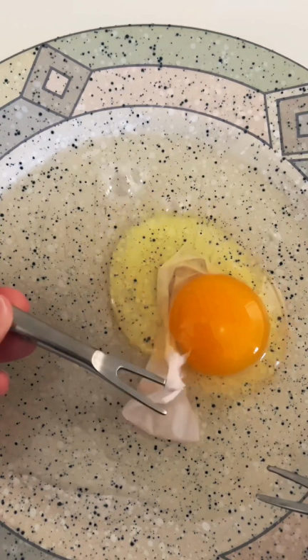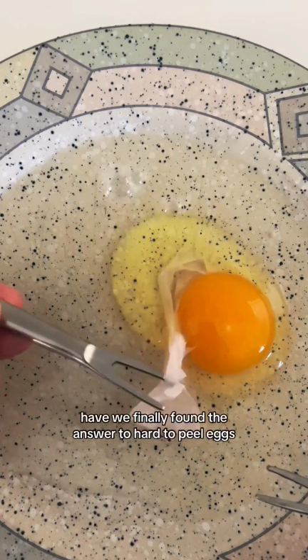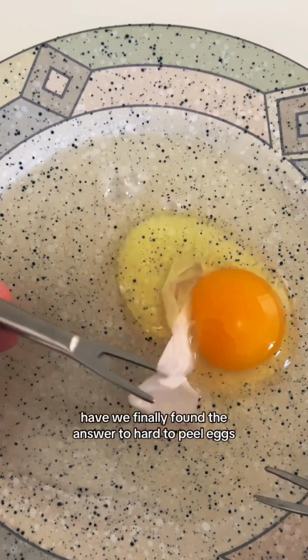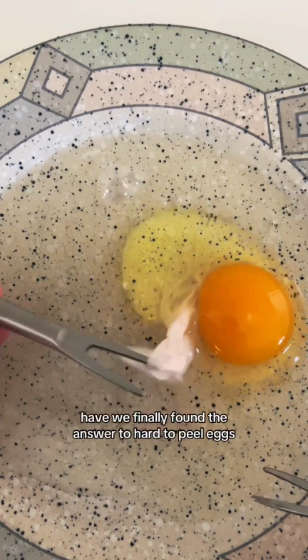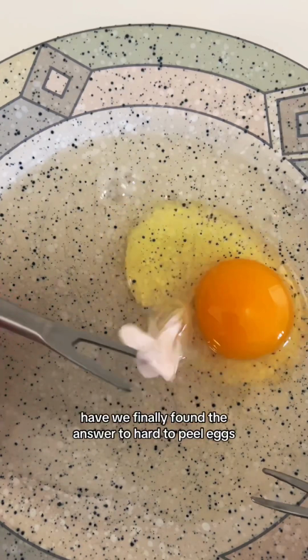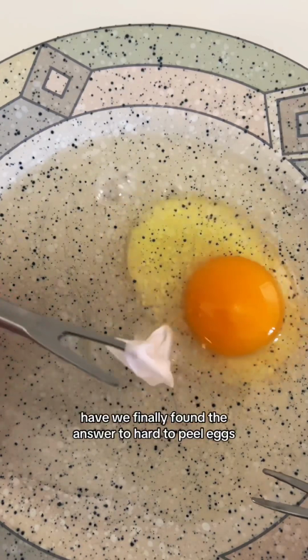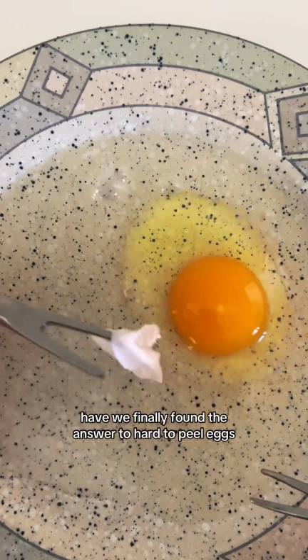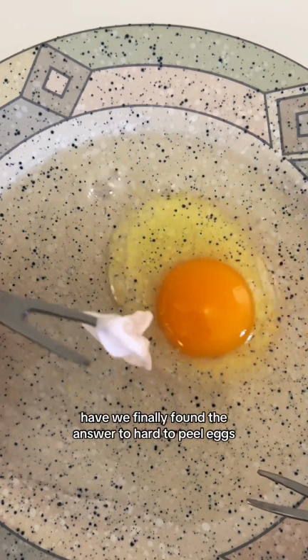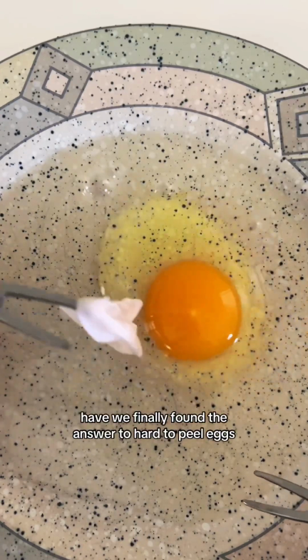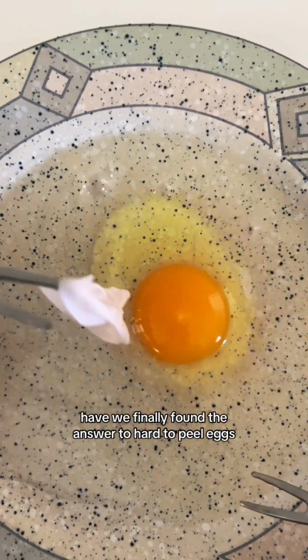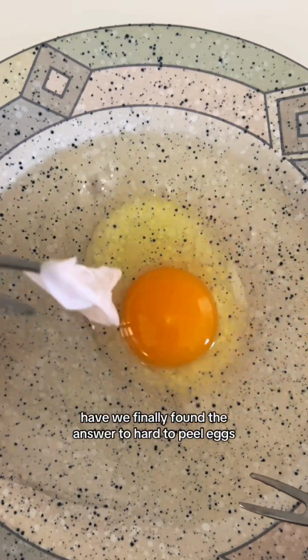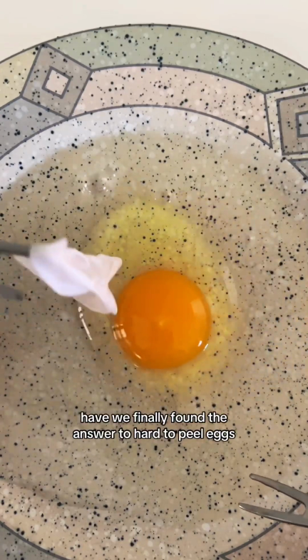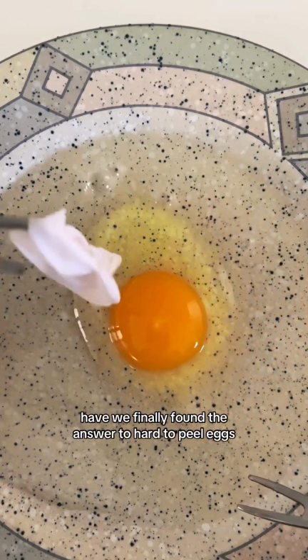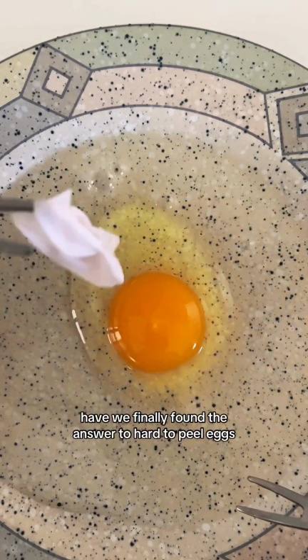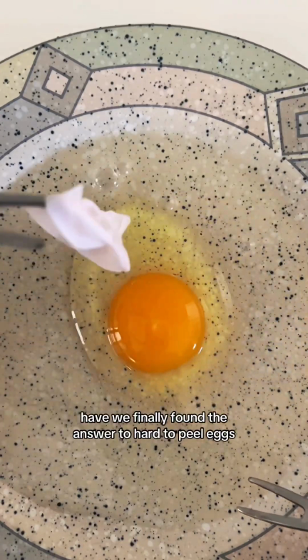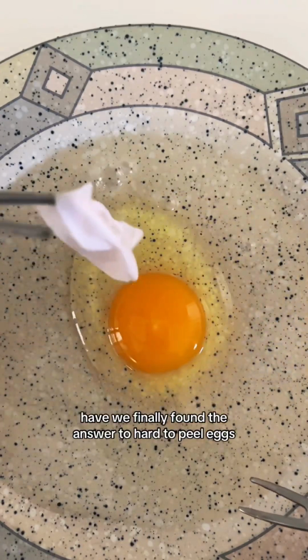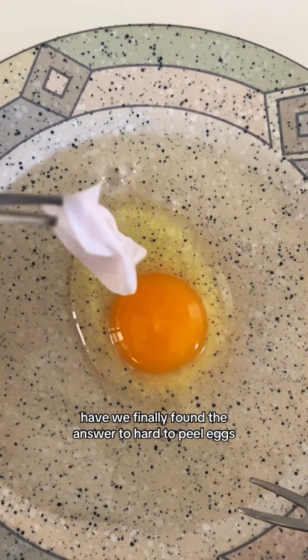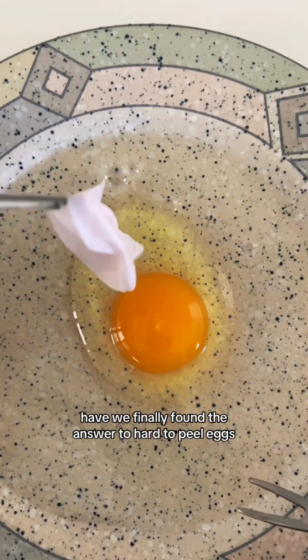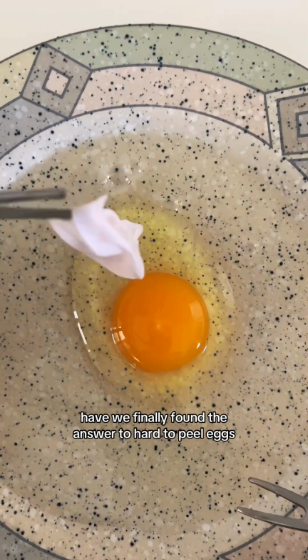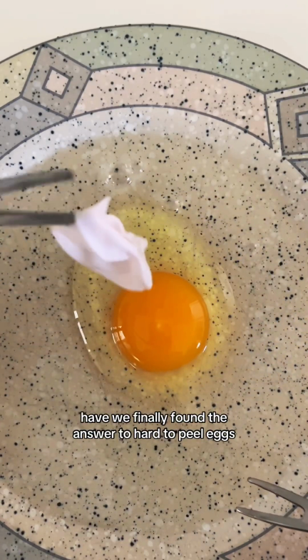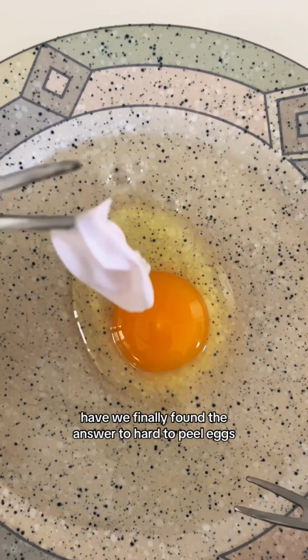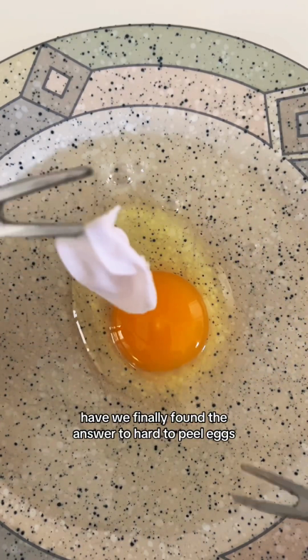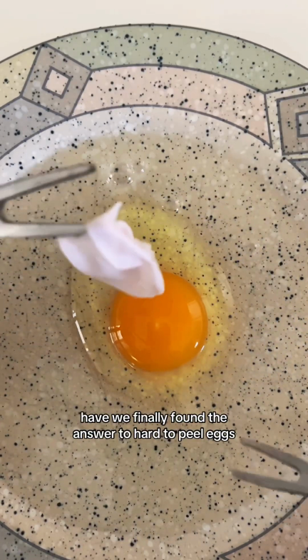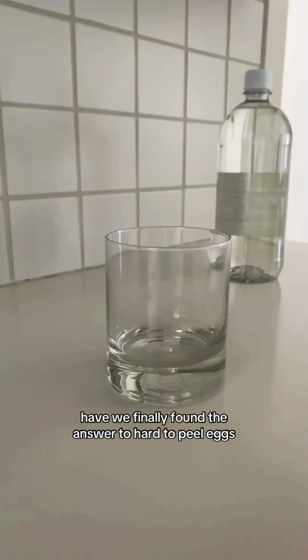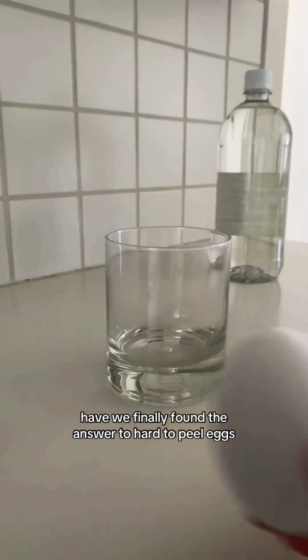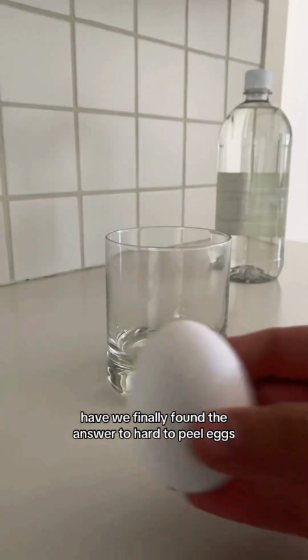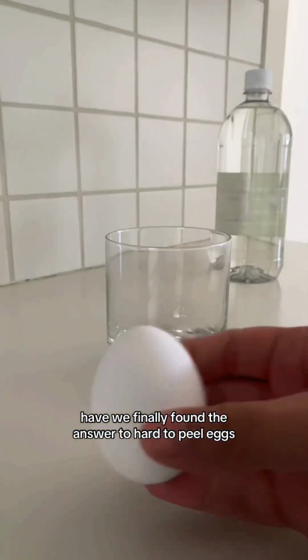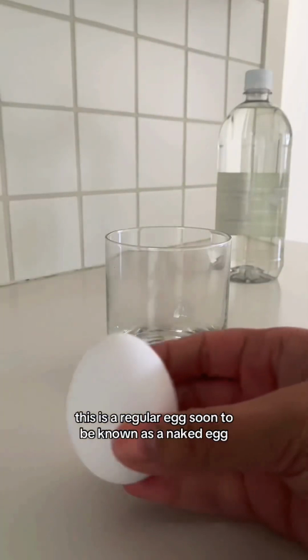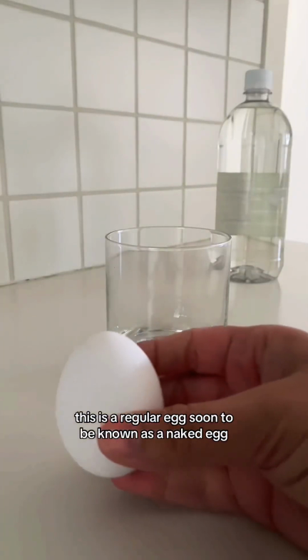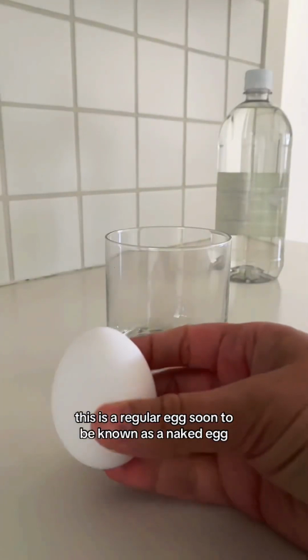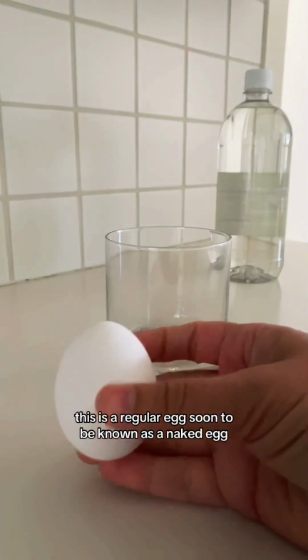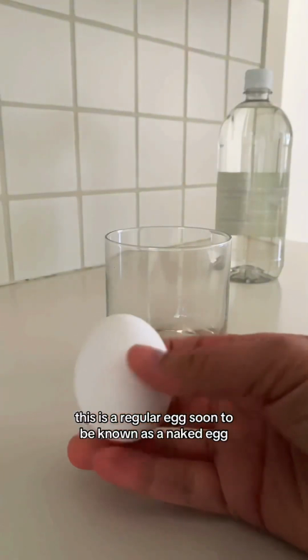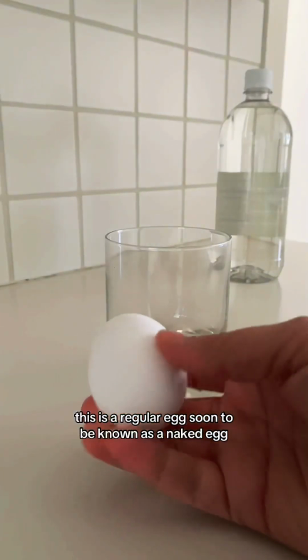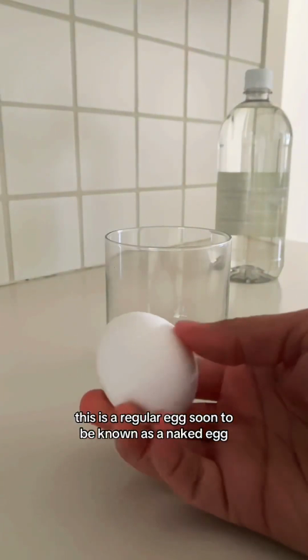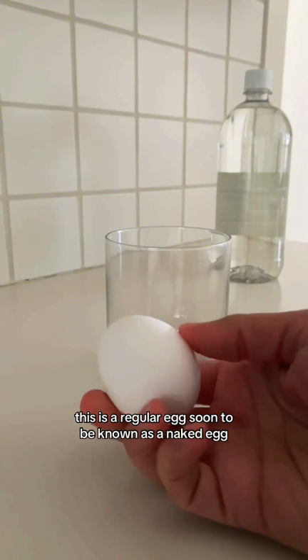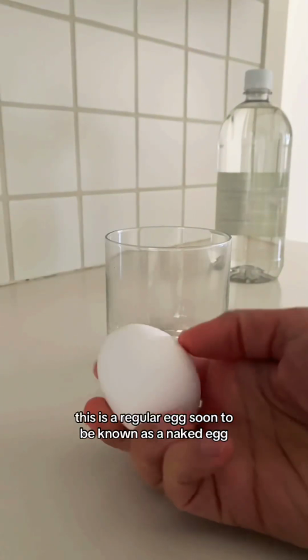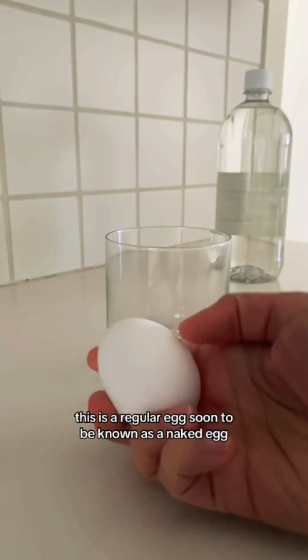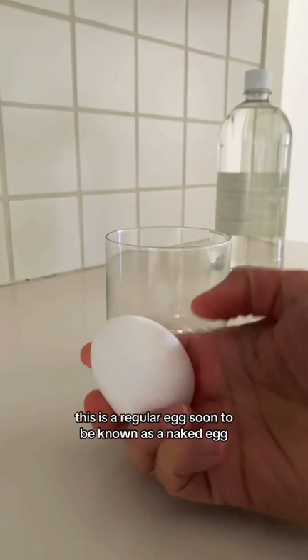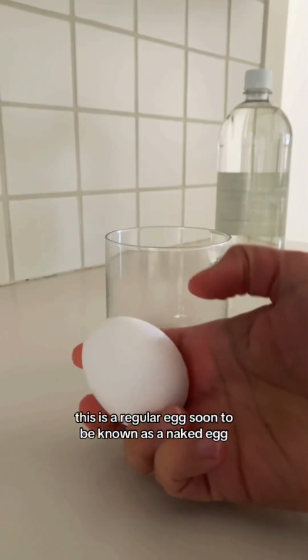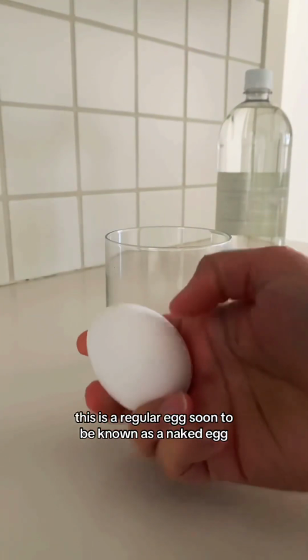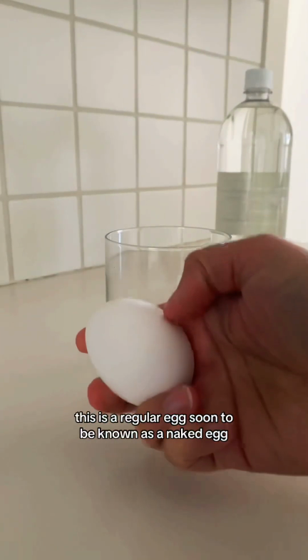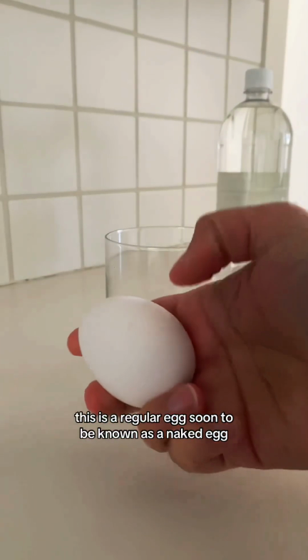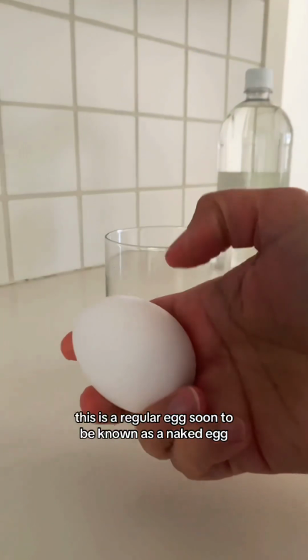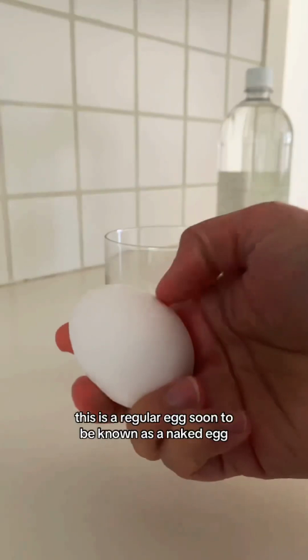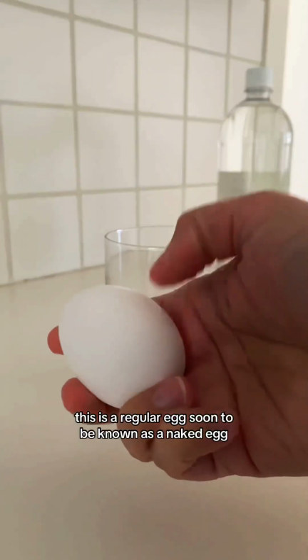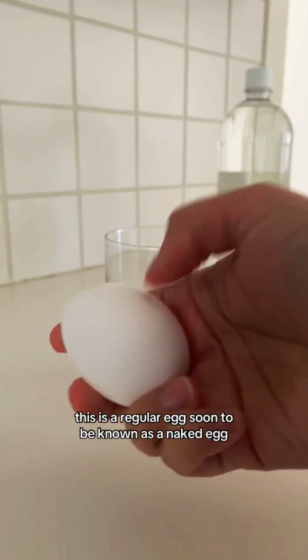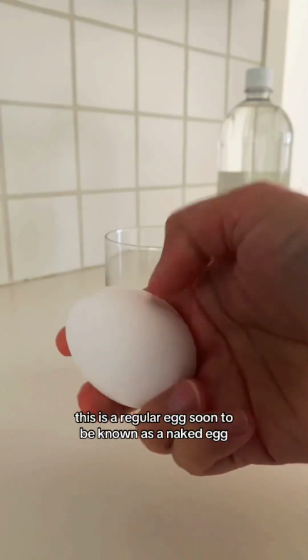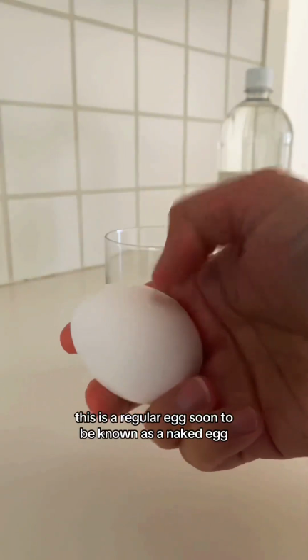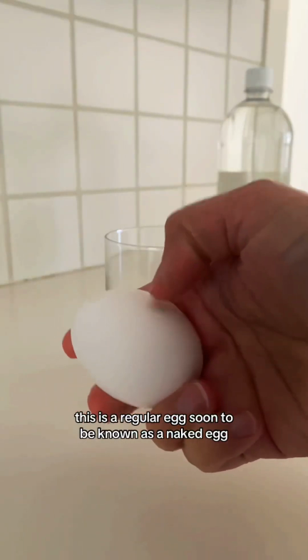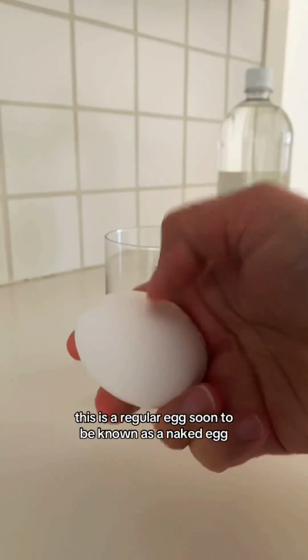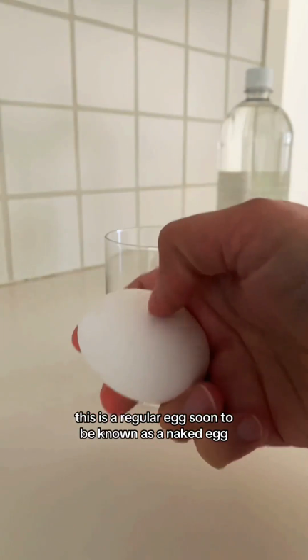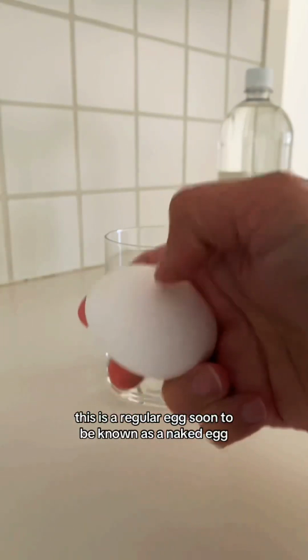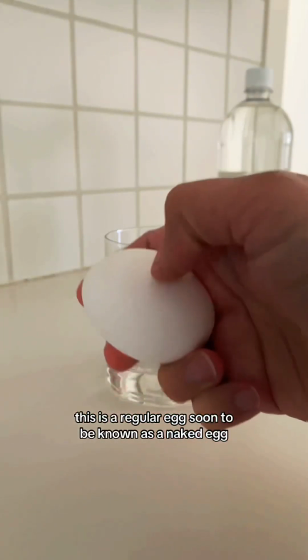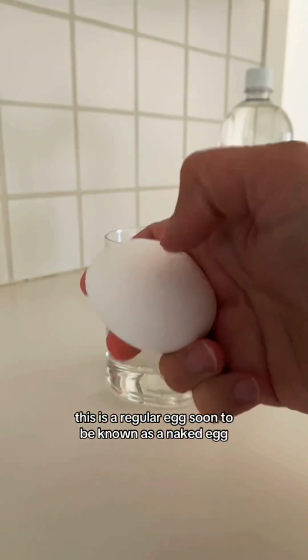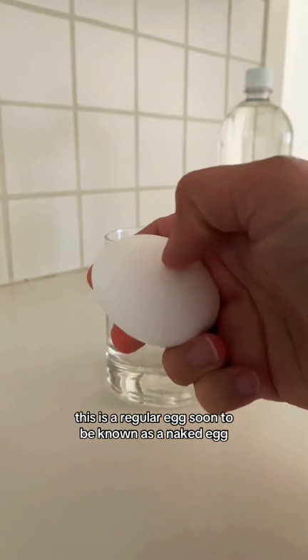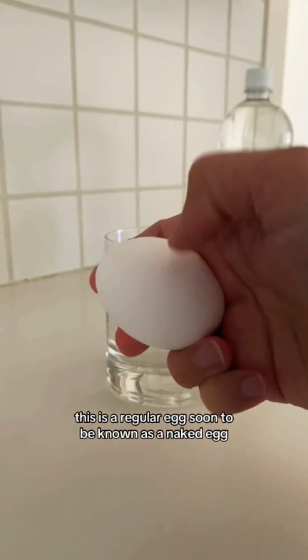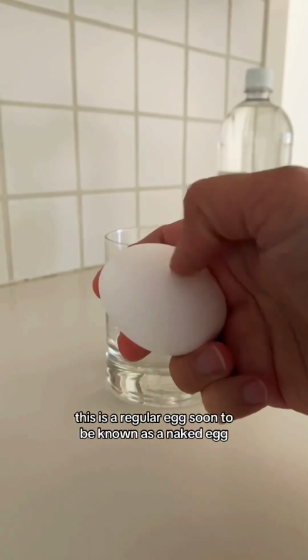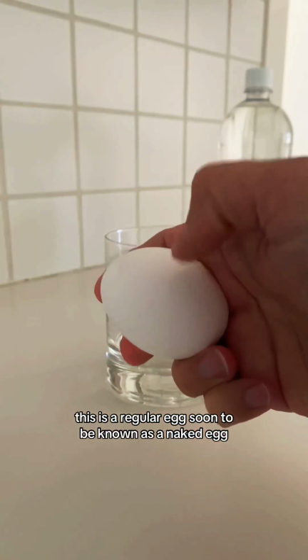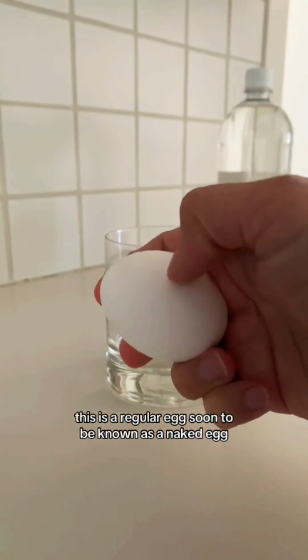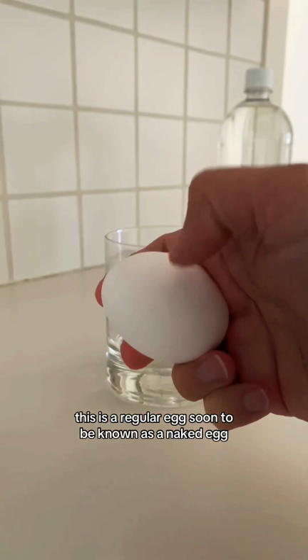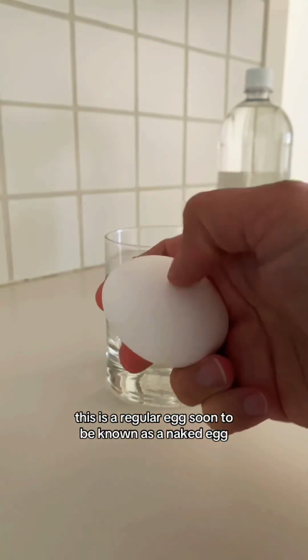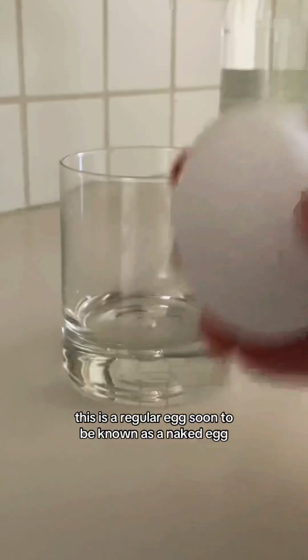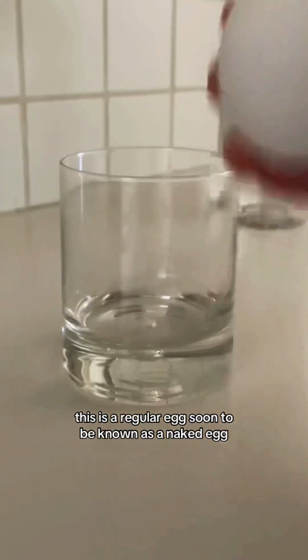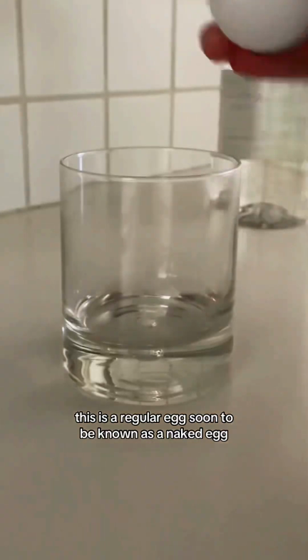Have we finally found the answer to hard to peel eggs? This is a regular egg, soon to be known as a naked egg.